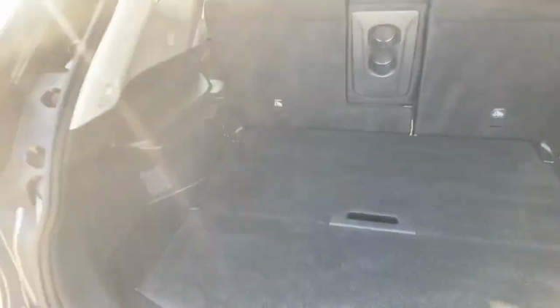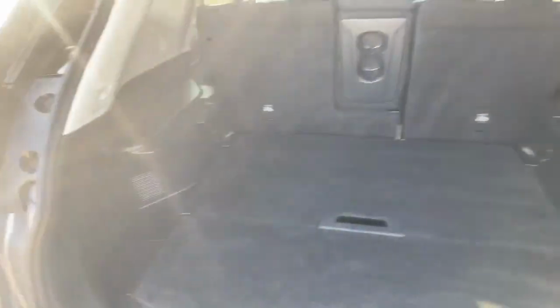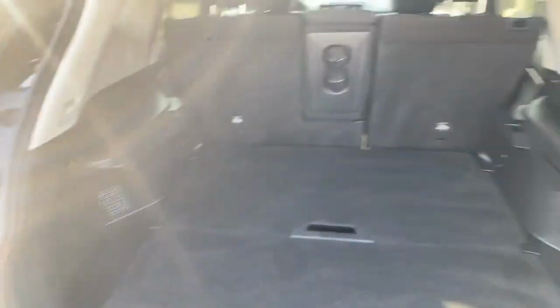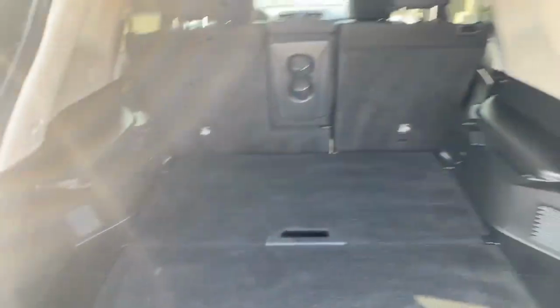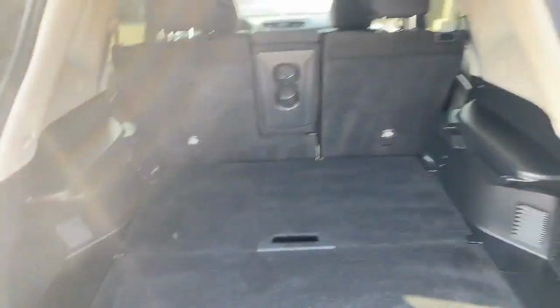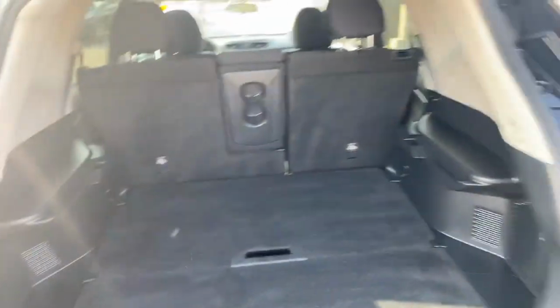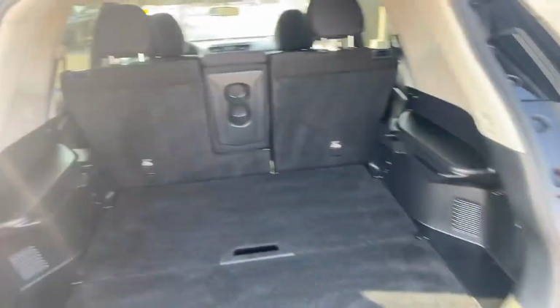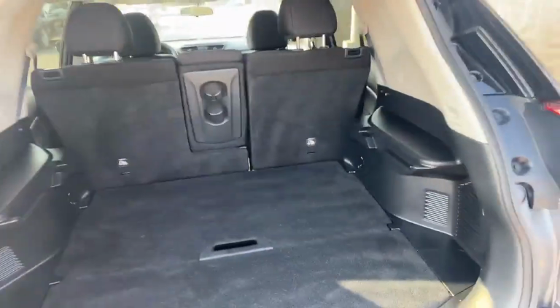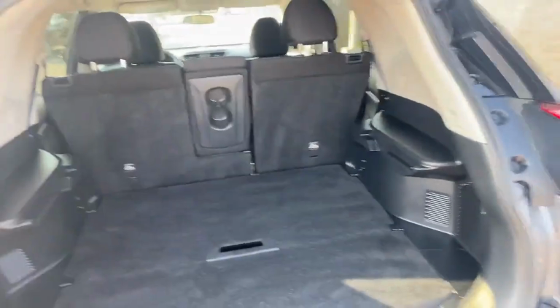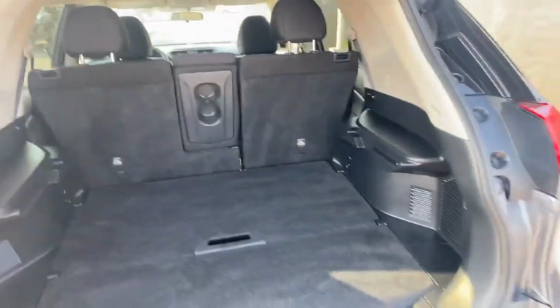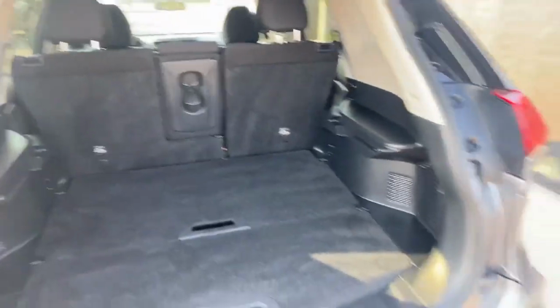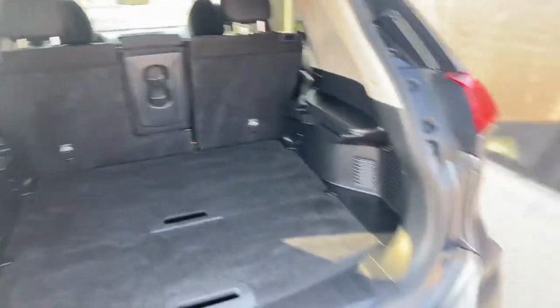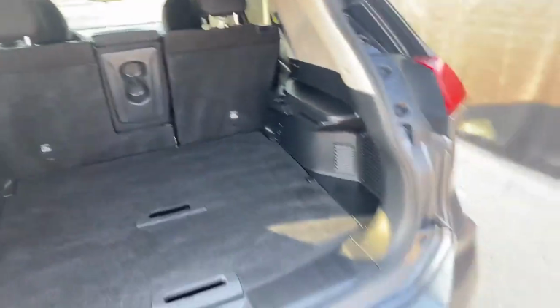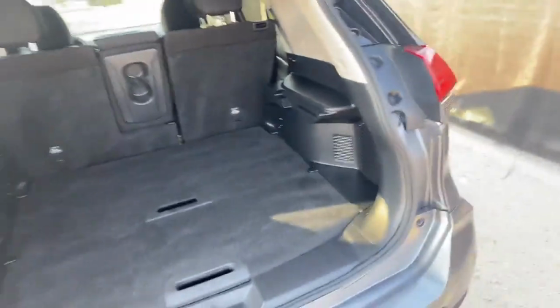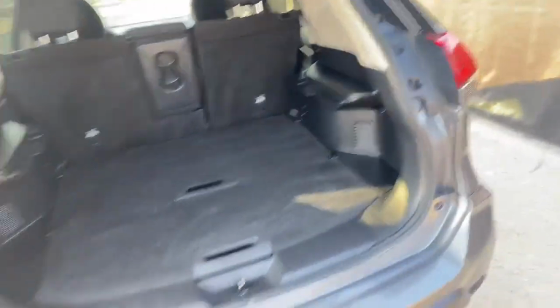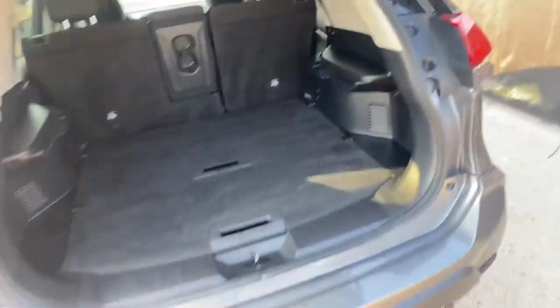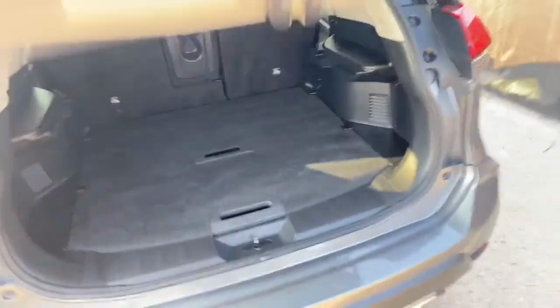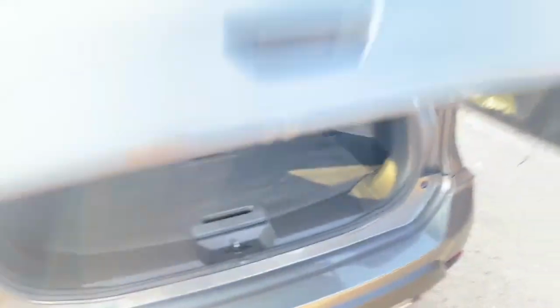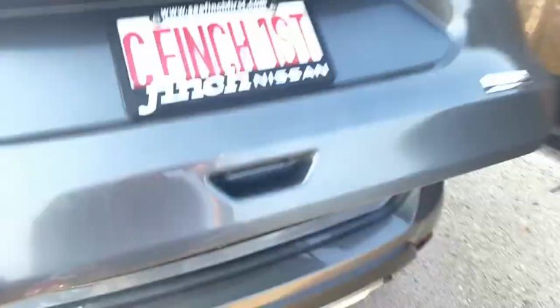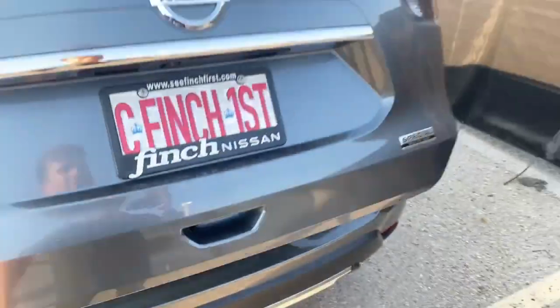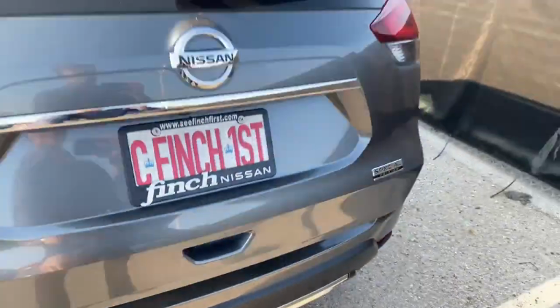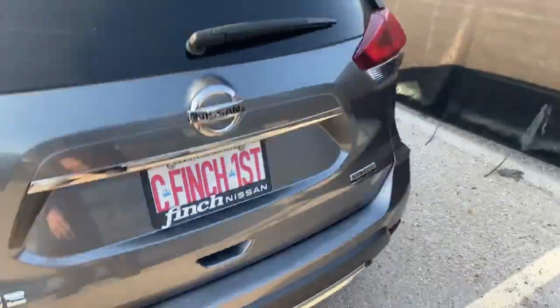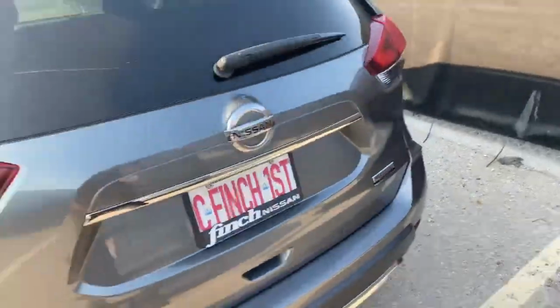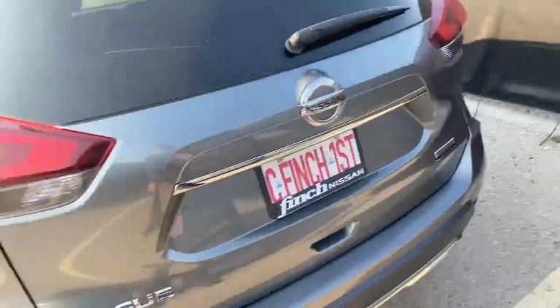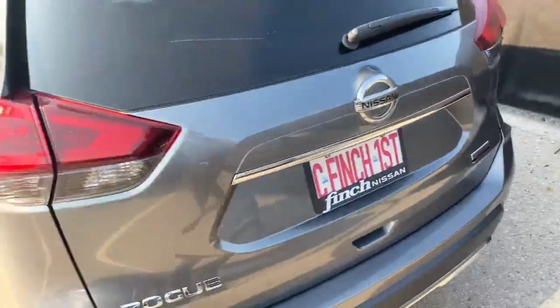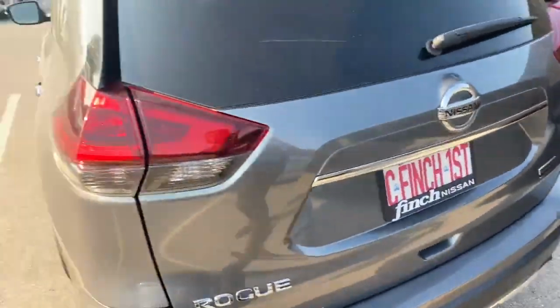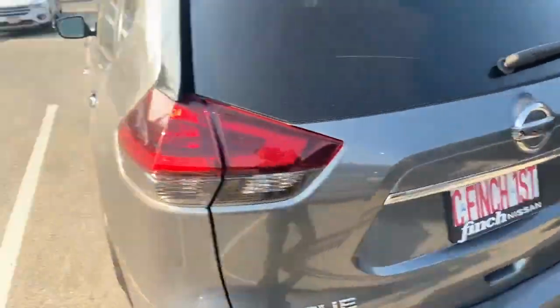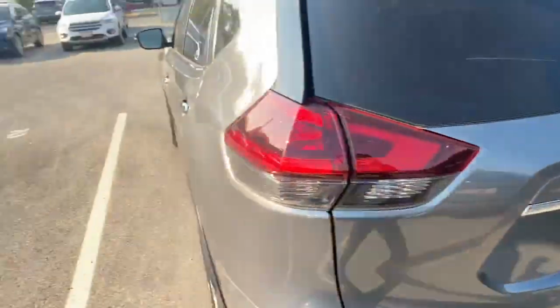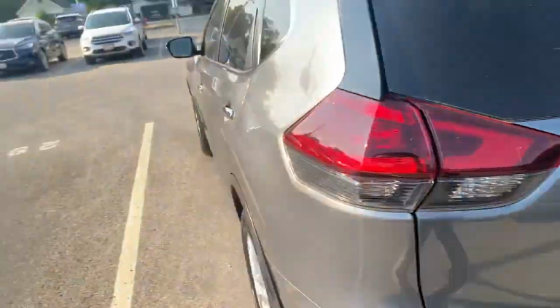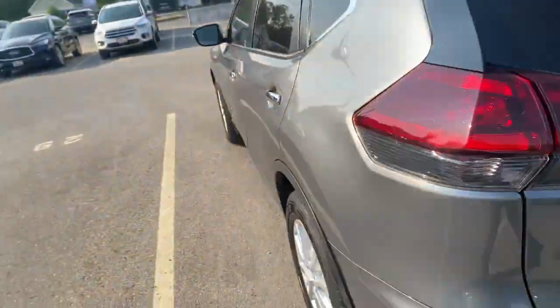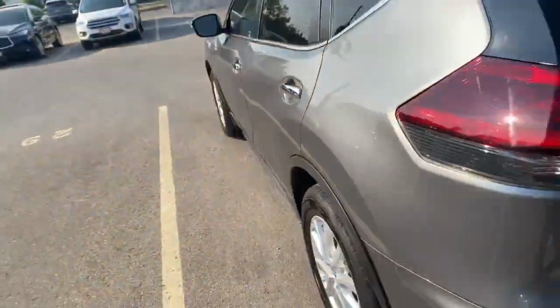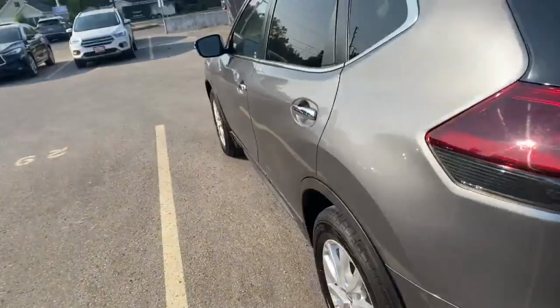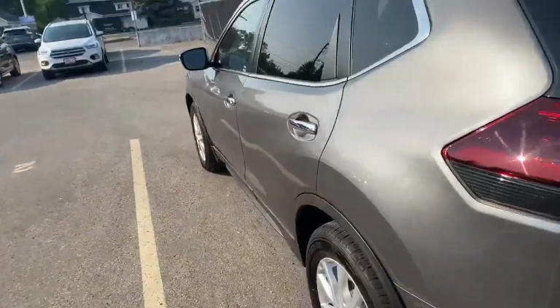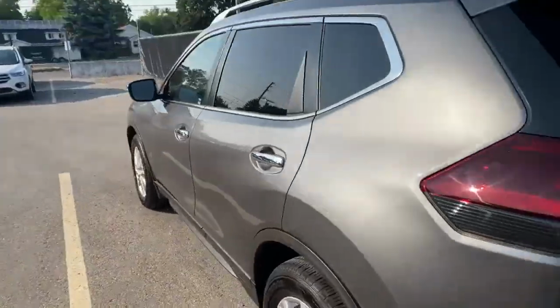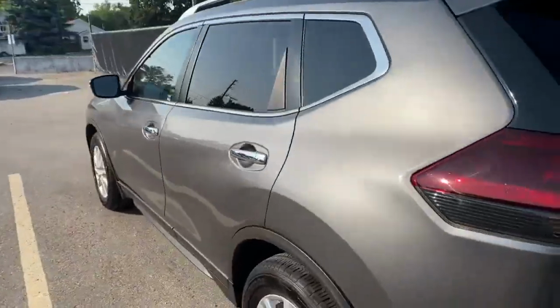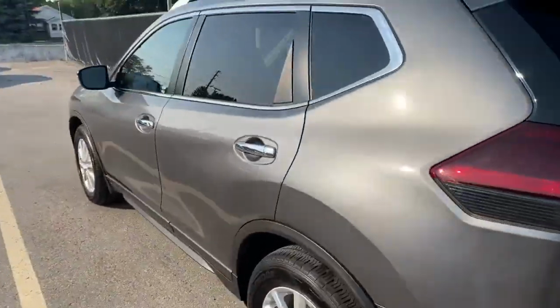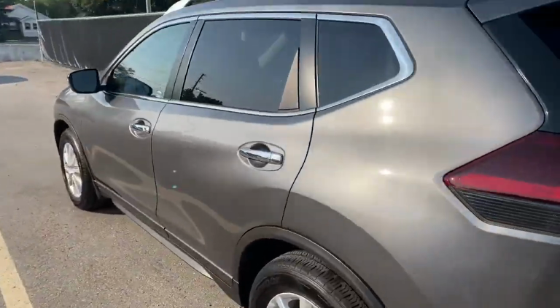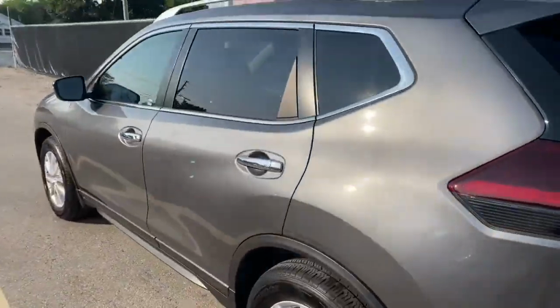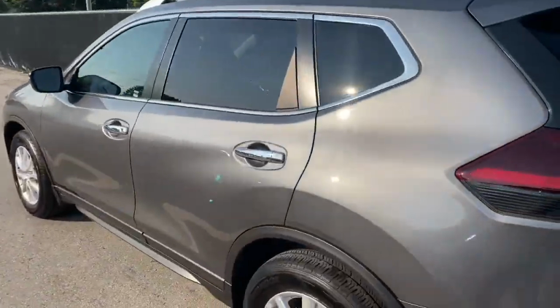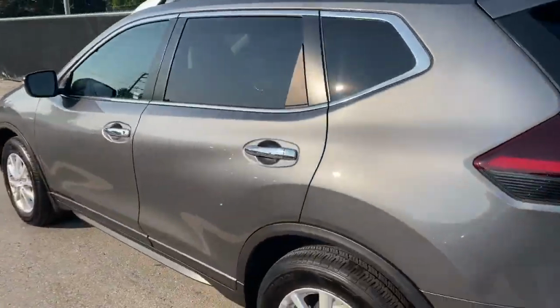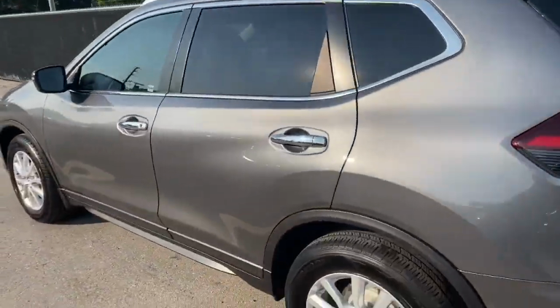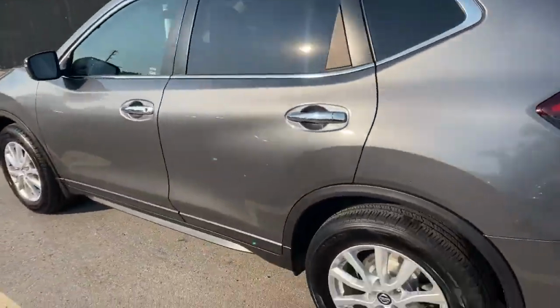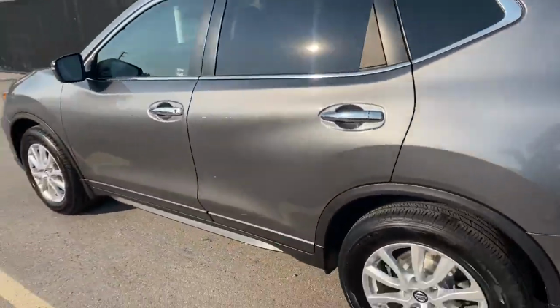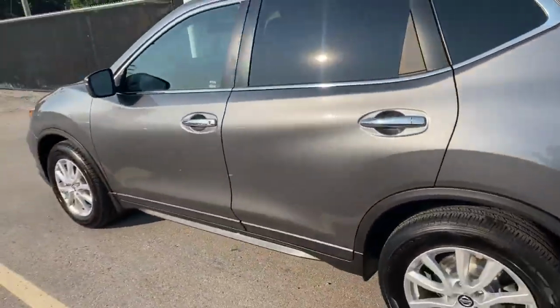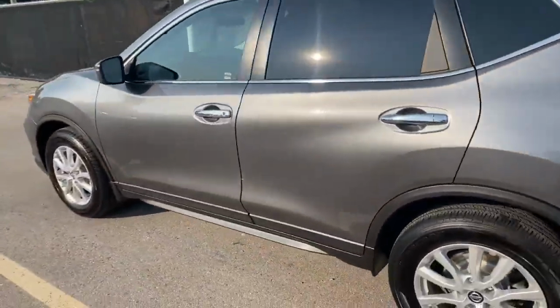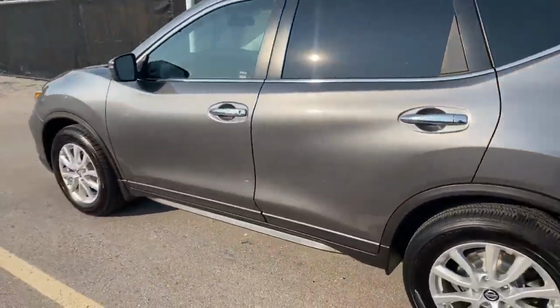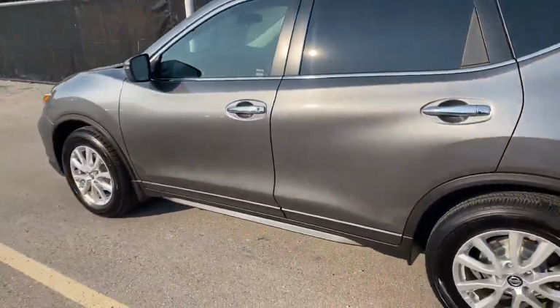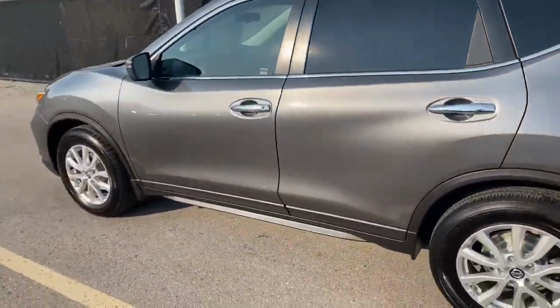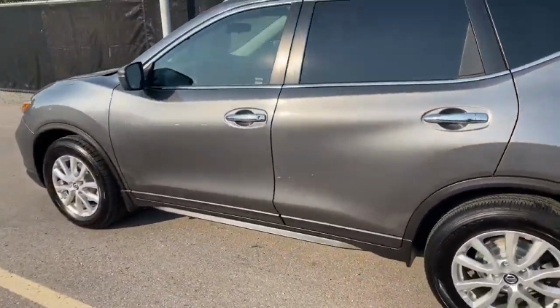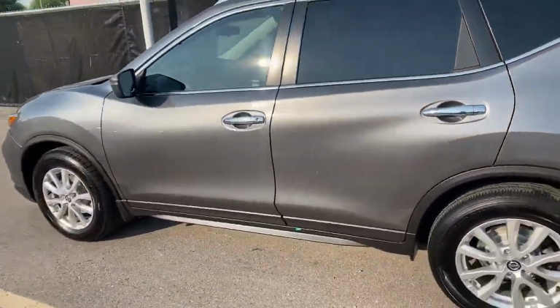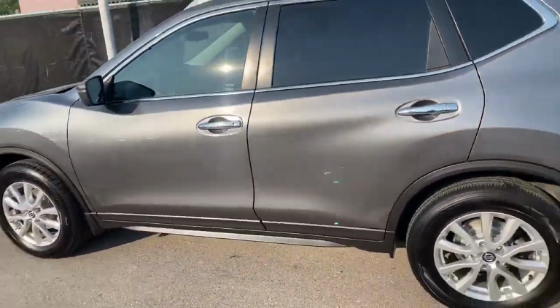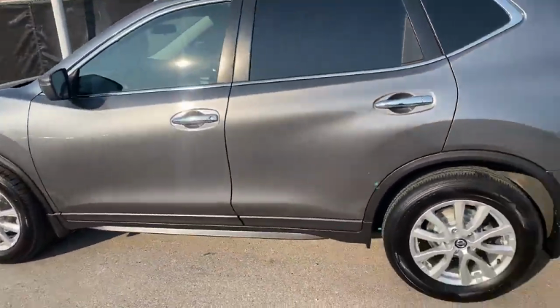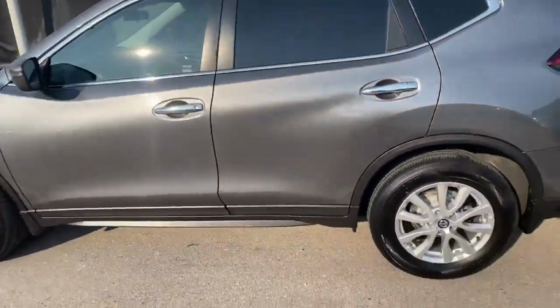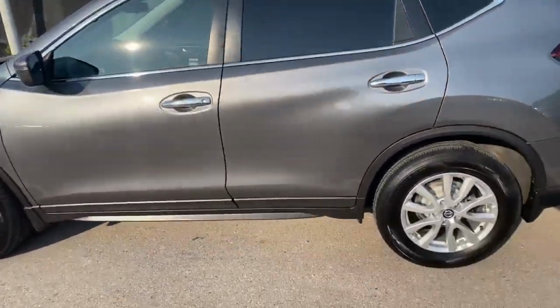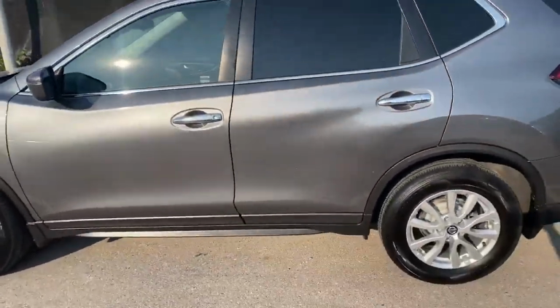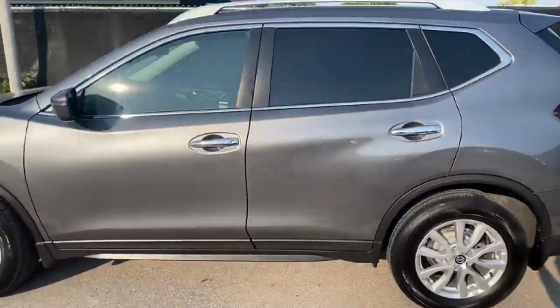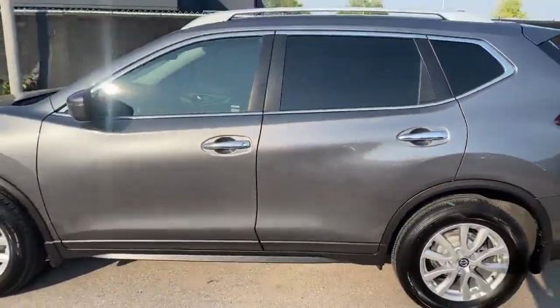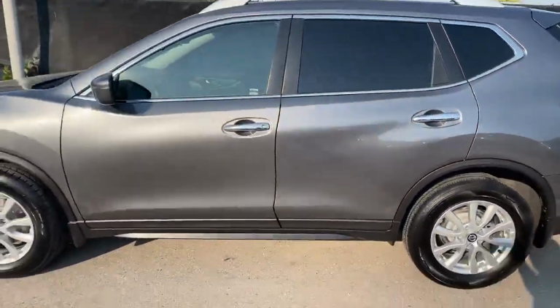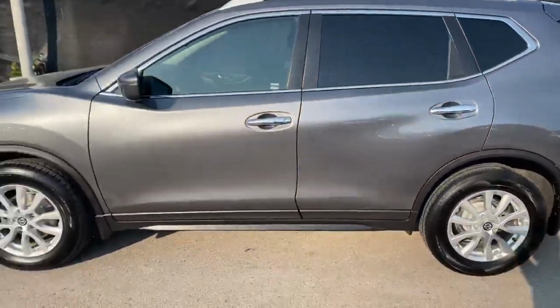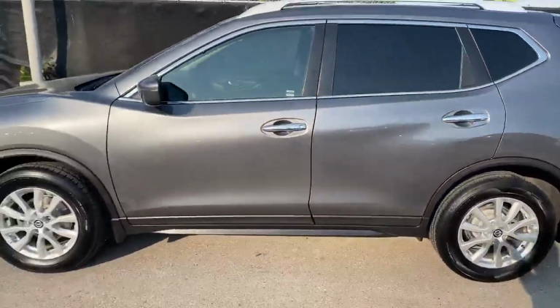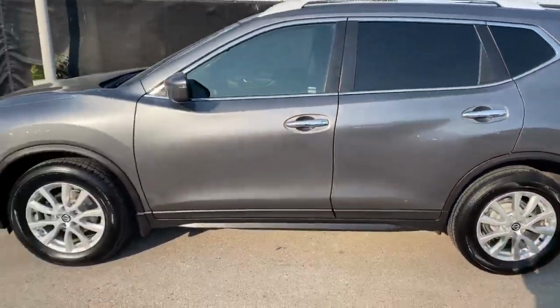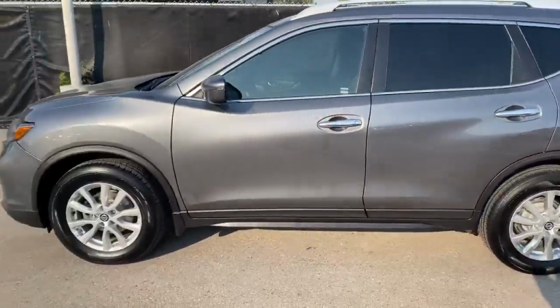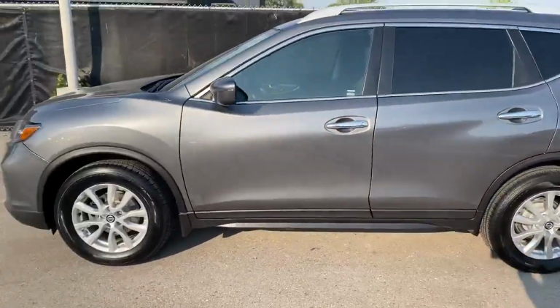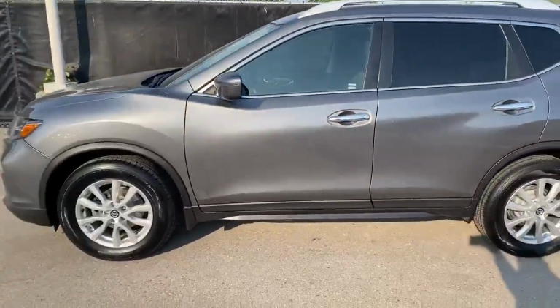Yeah guys, this vehicle looks amazing. If you have any questions, feel free to shoot me a call or text and I'd be happy to help you out. Thanks for watching guys.